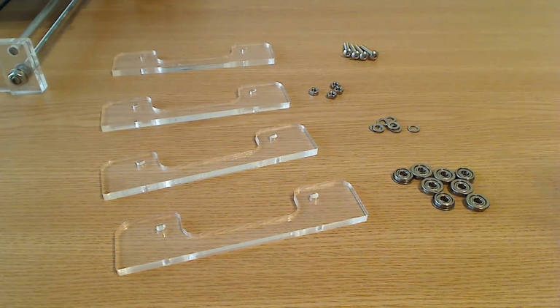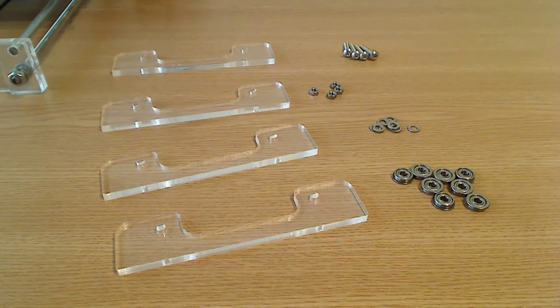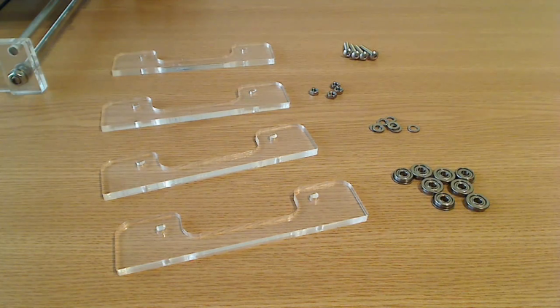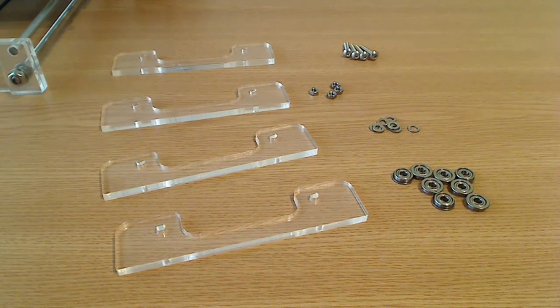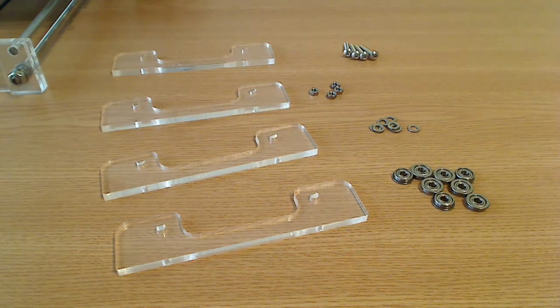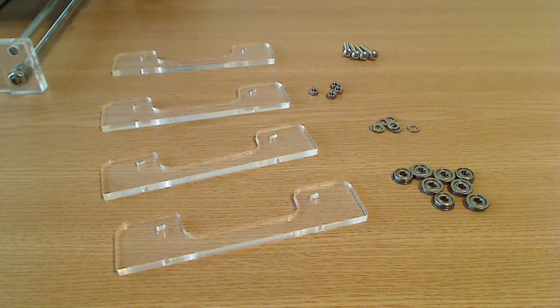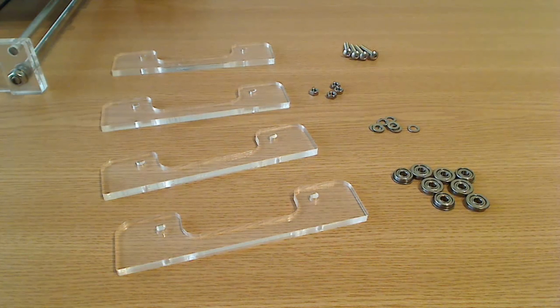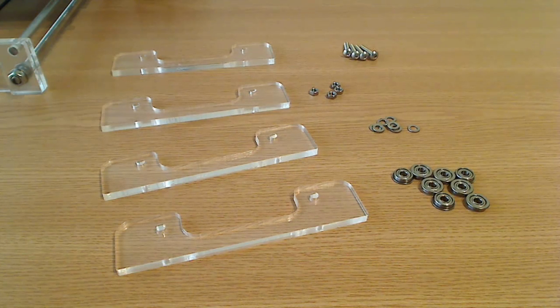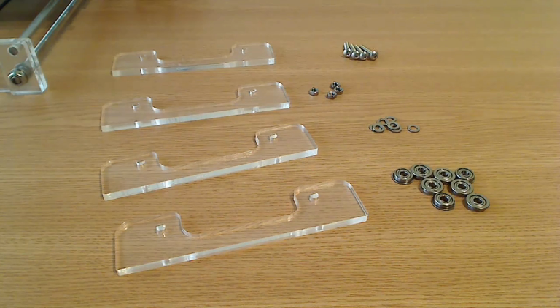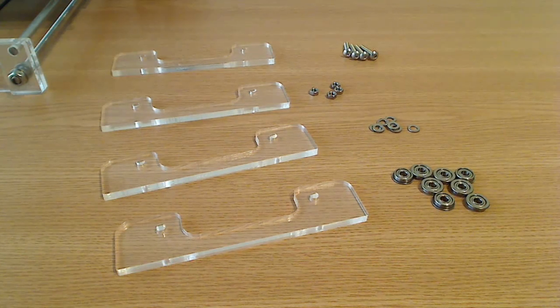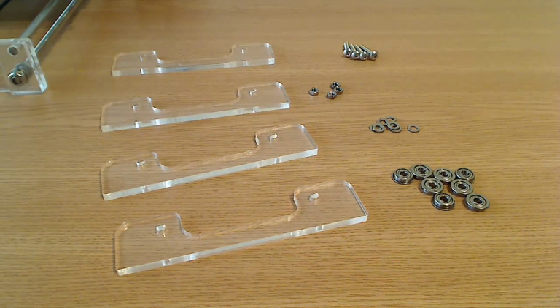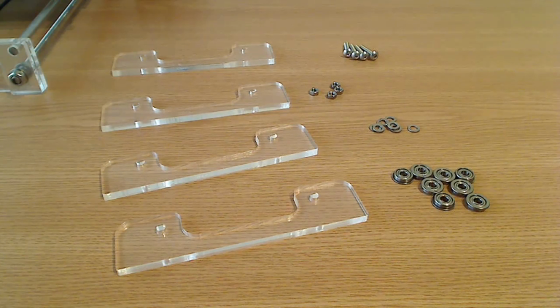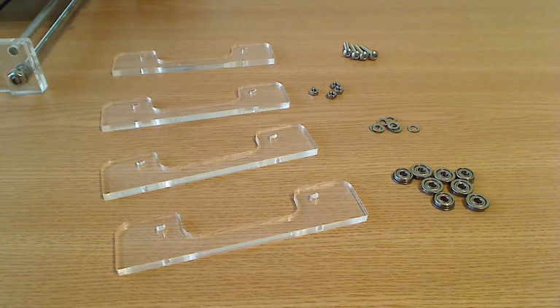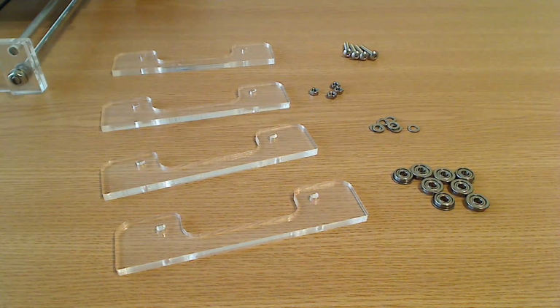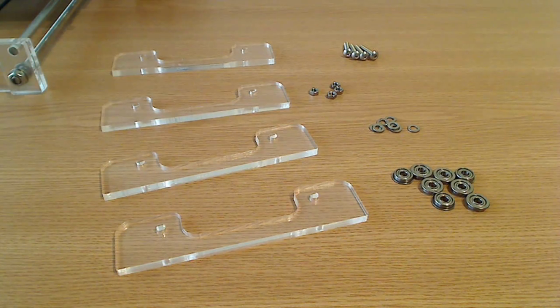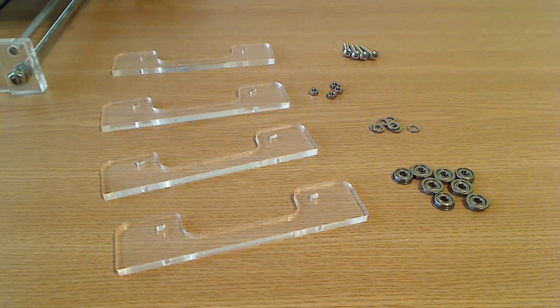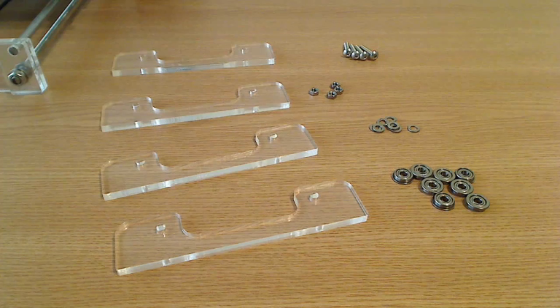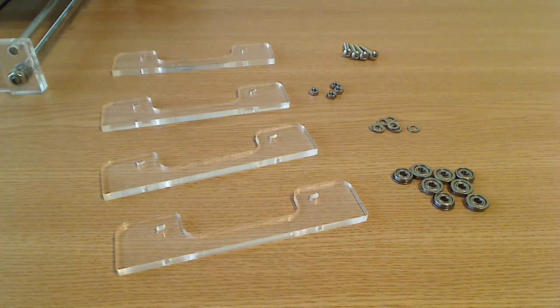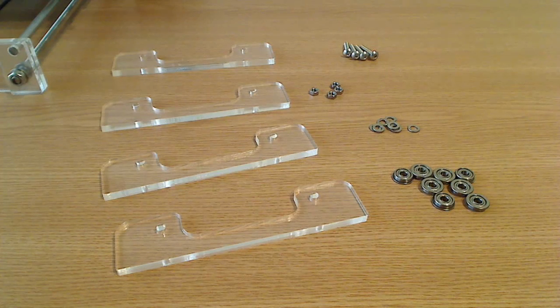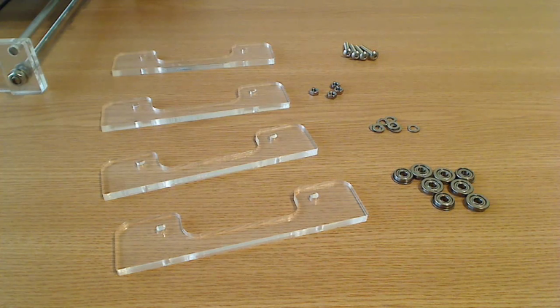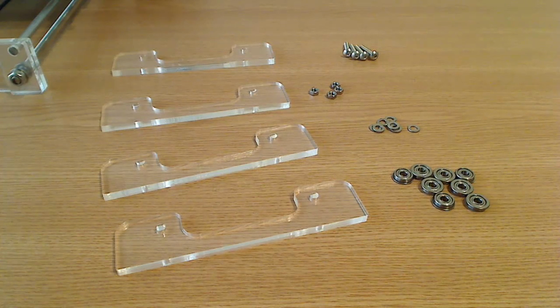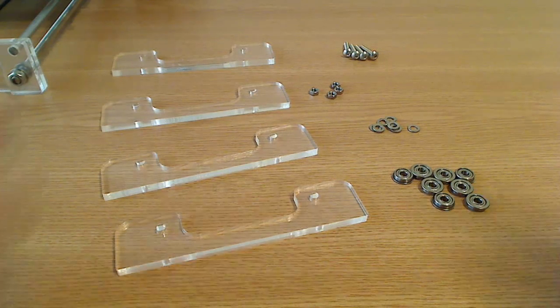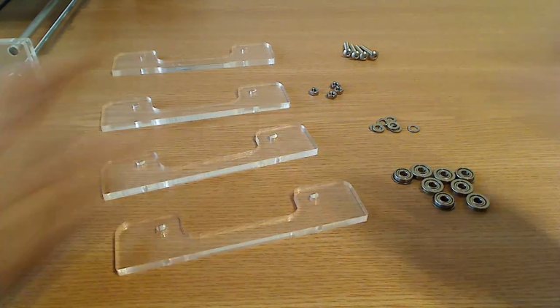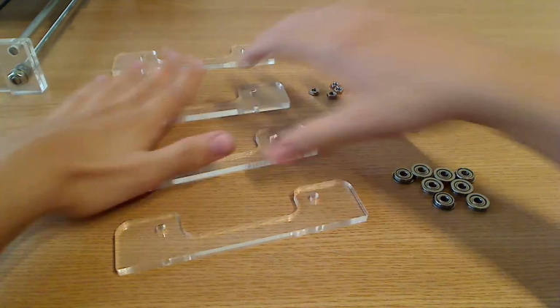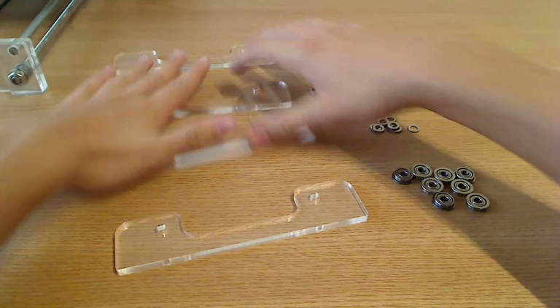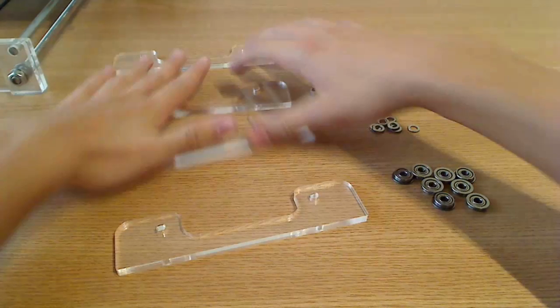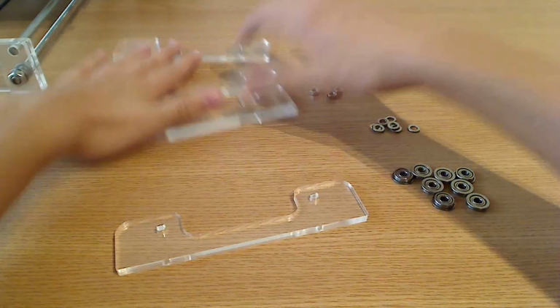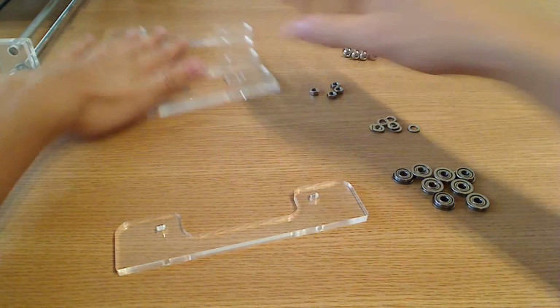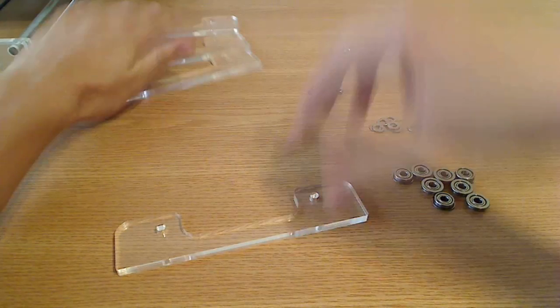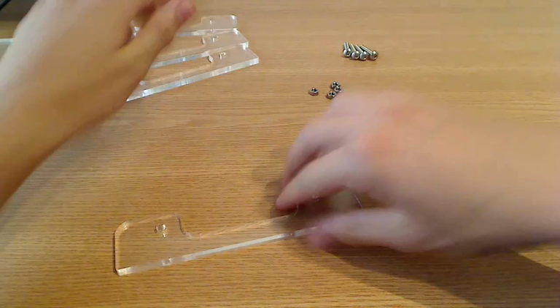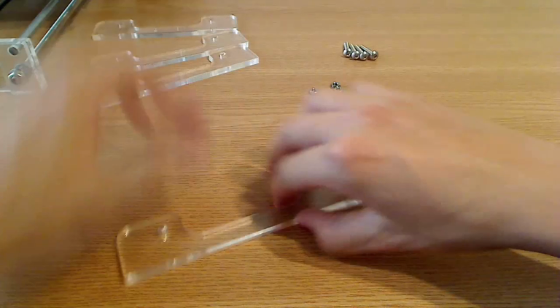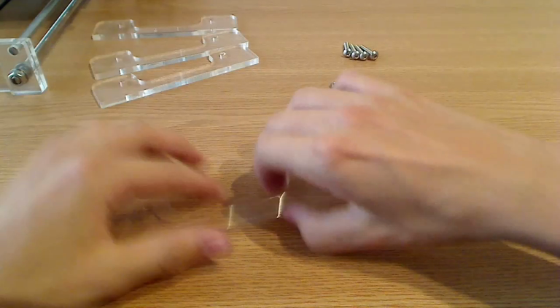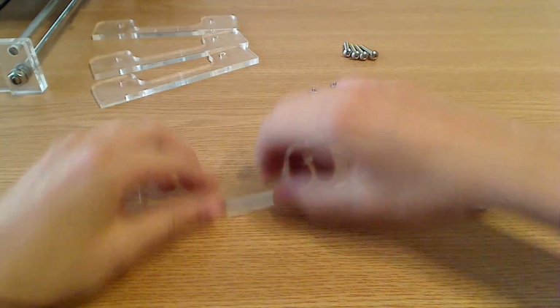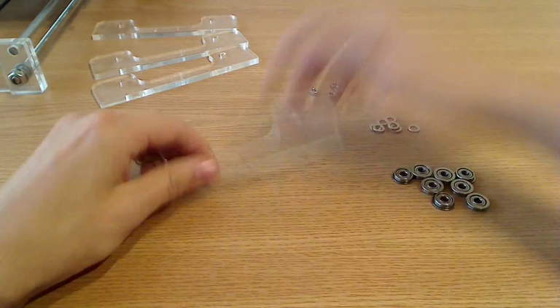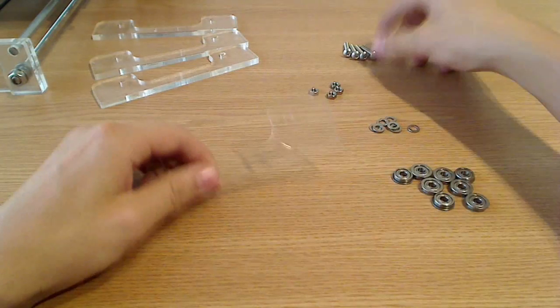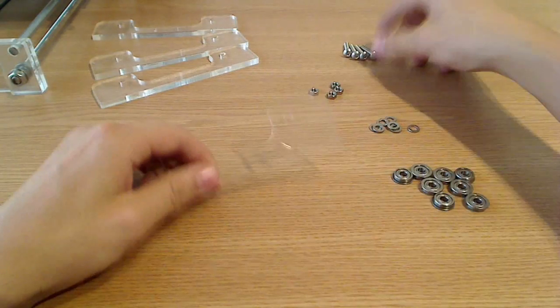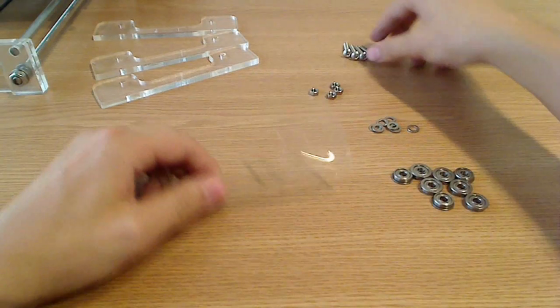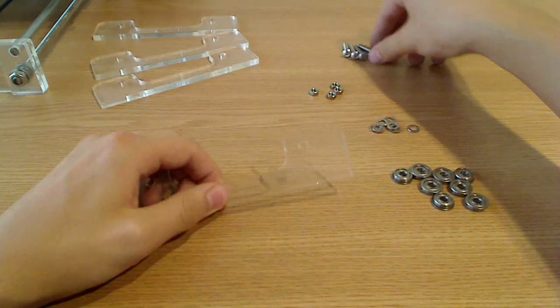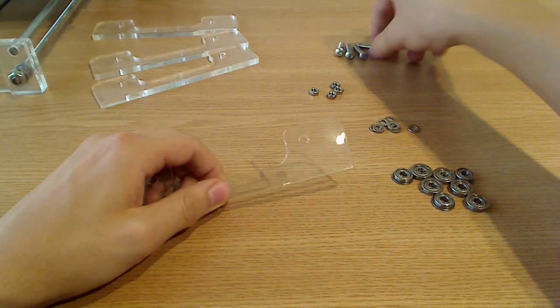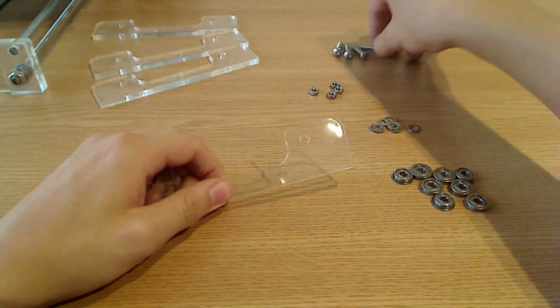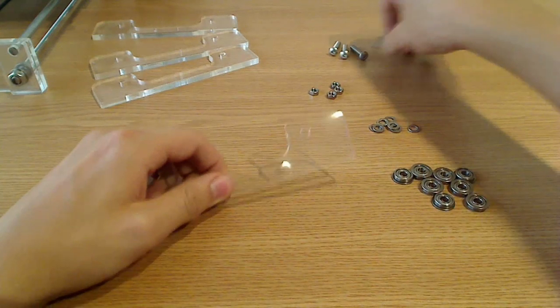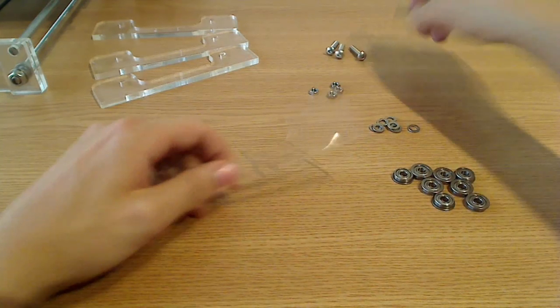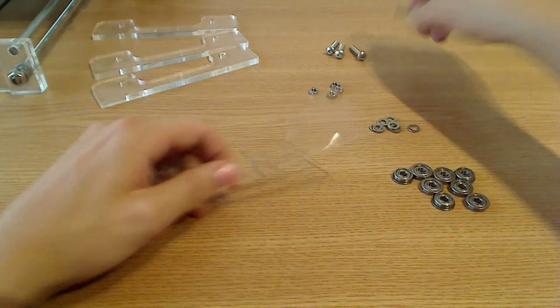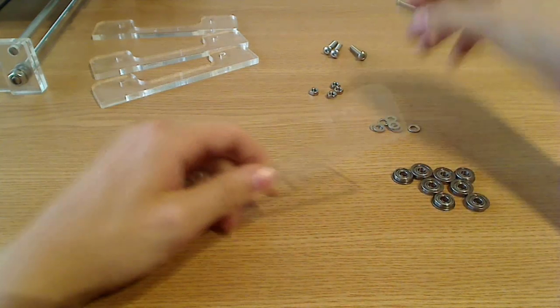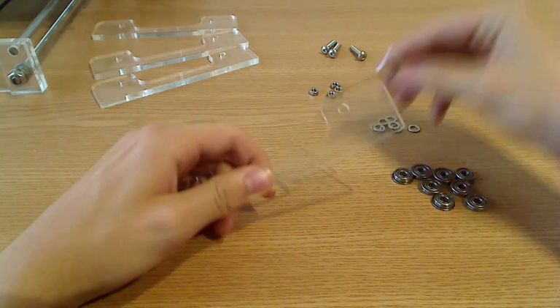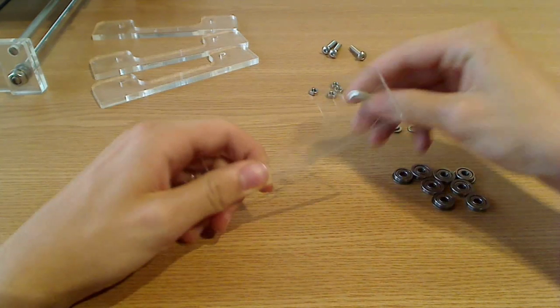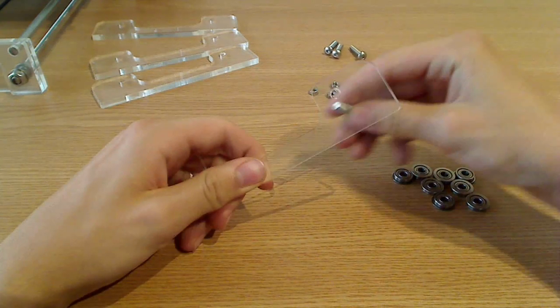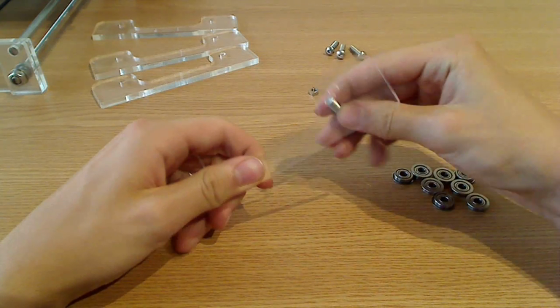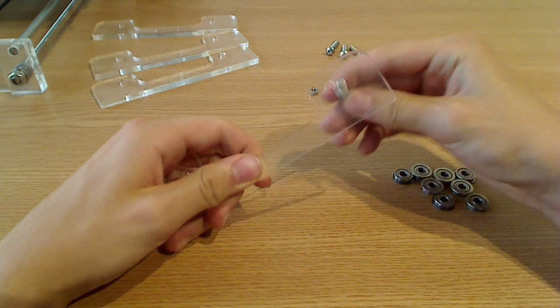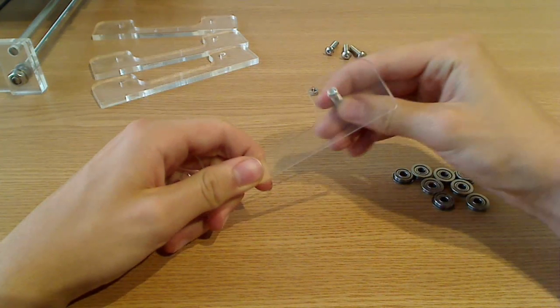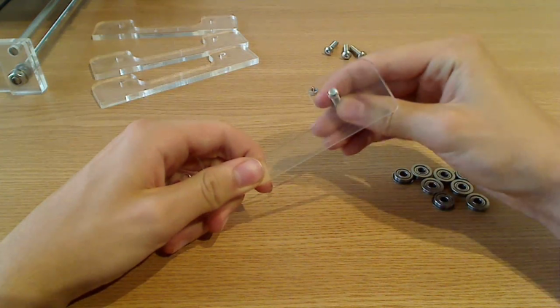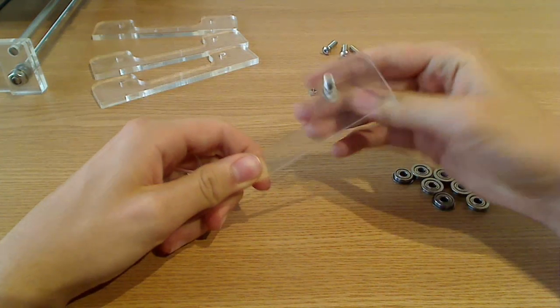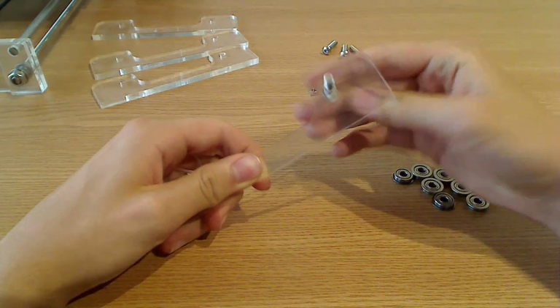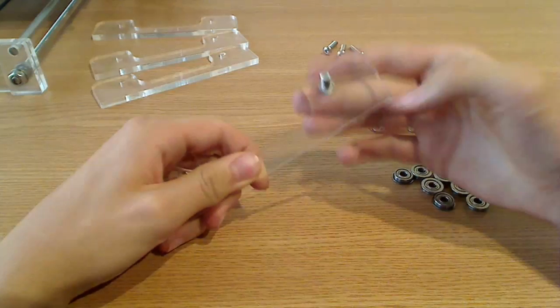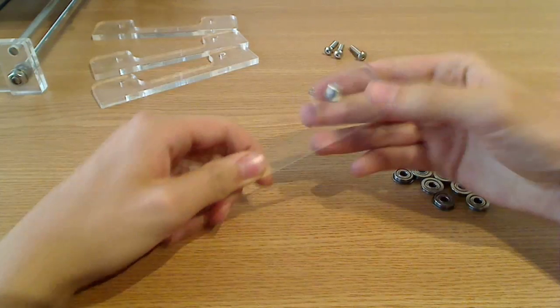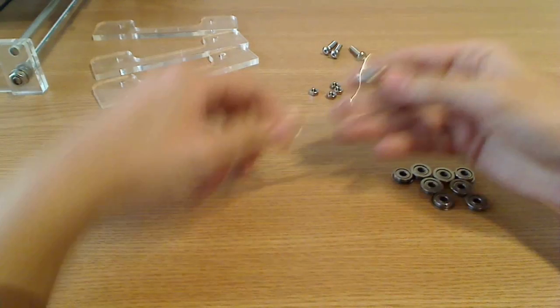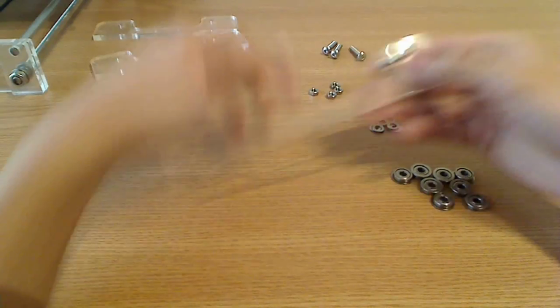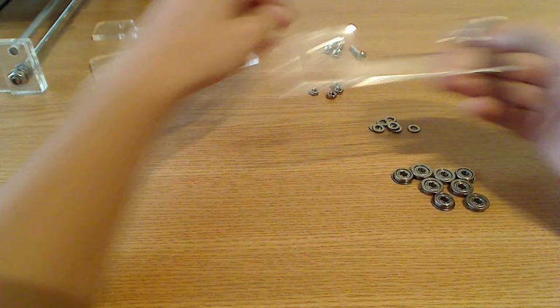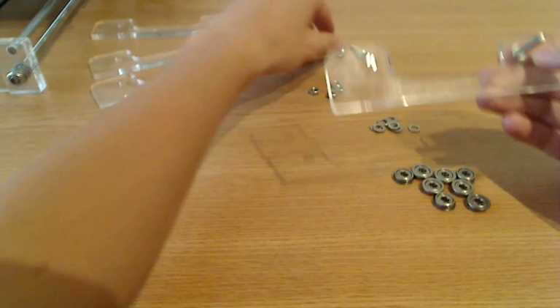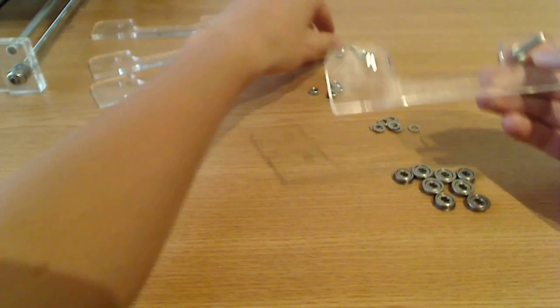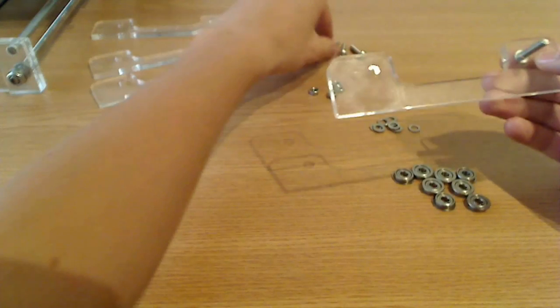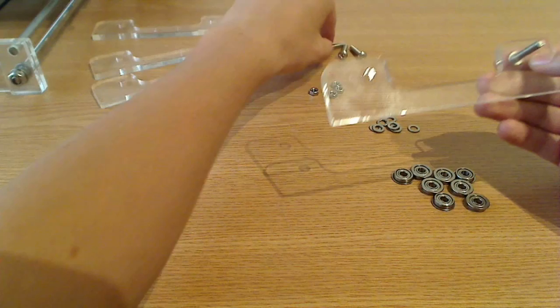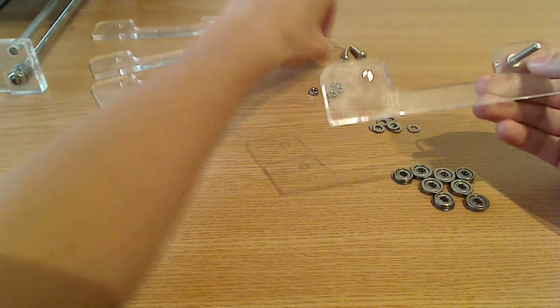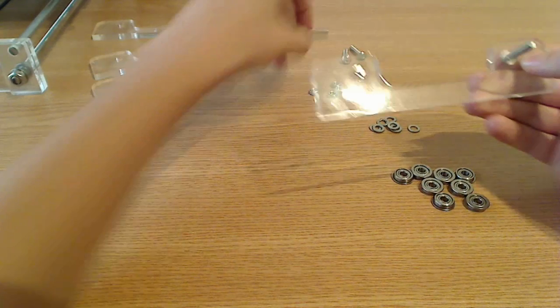Let's start building. First we'll take 1 acrylic part and 2 screws and put them like this.